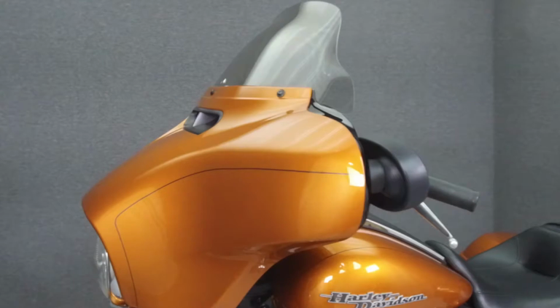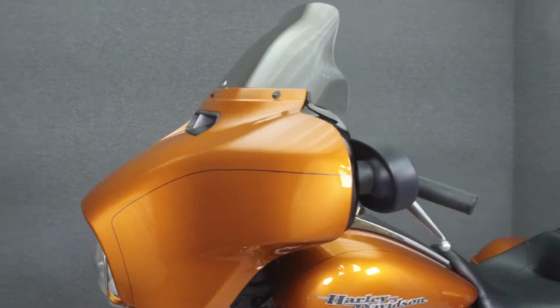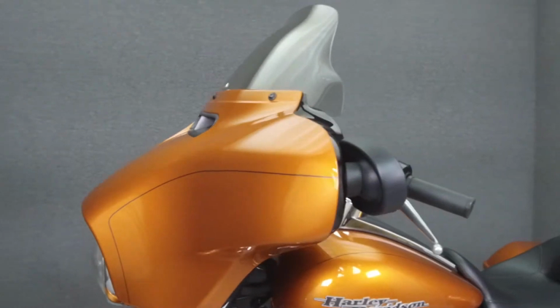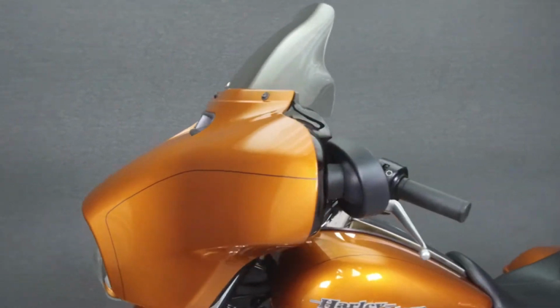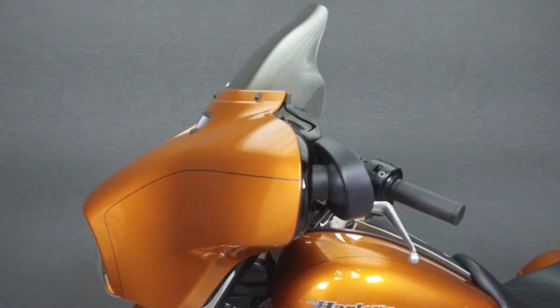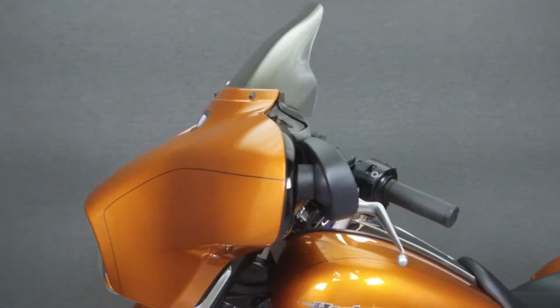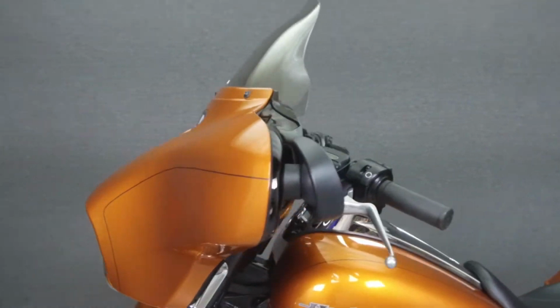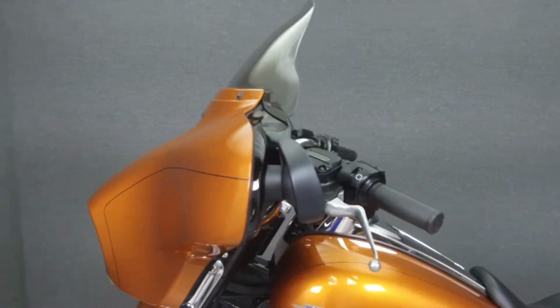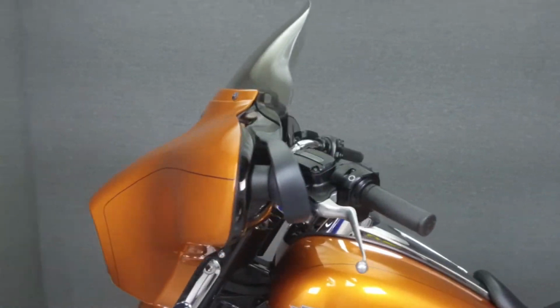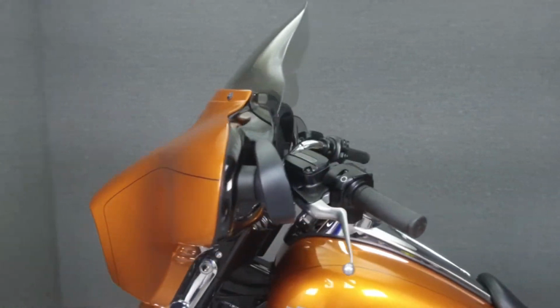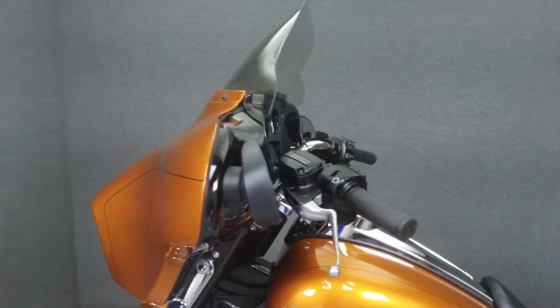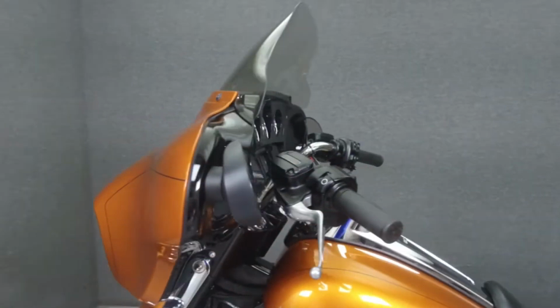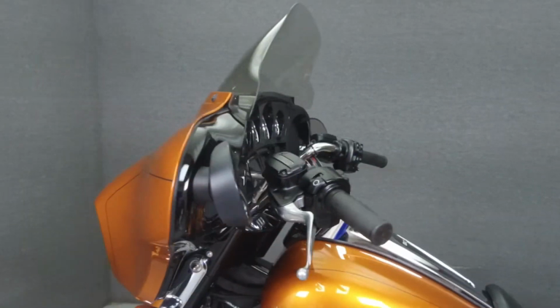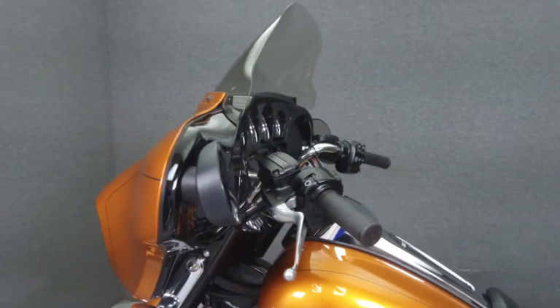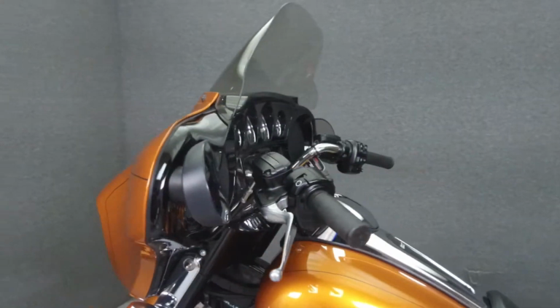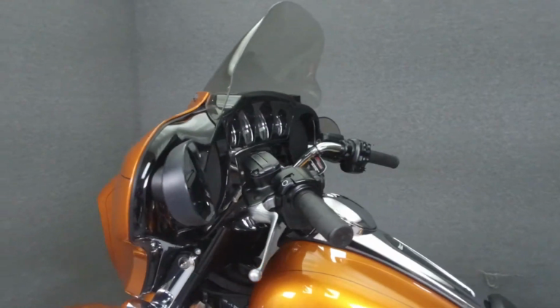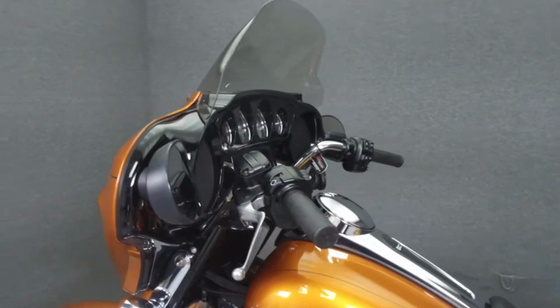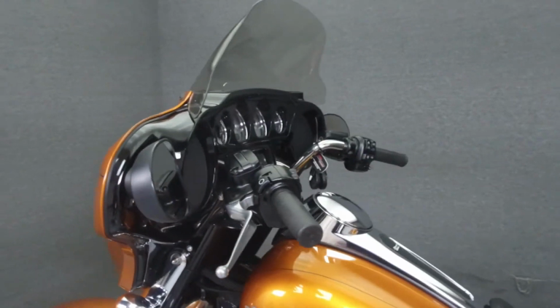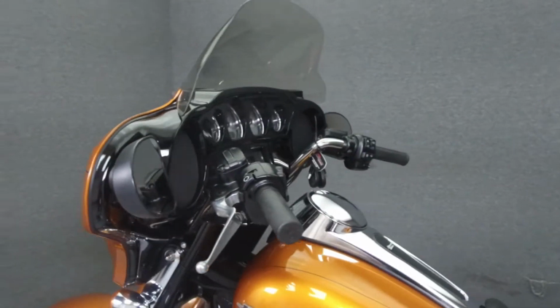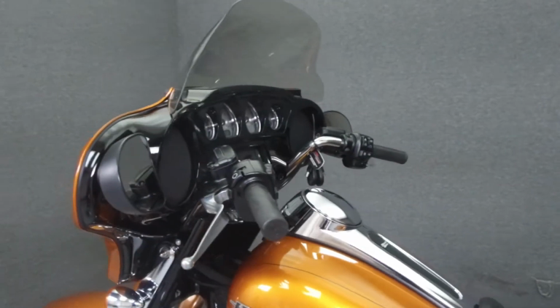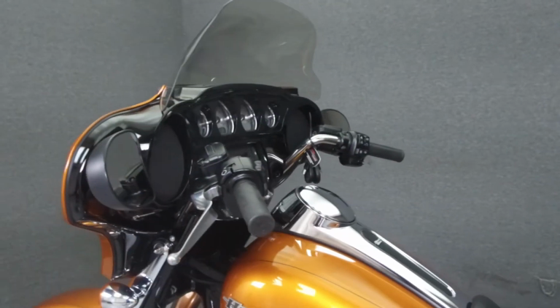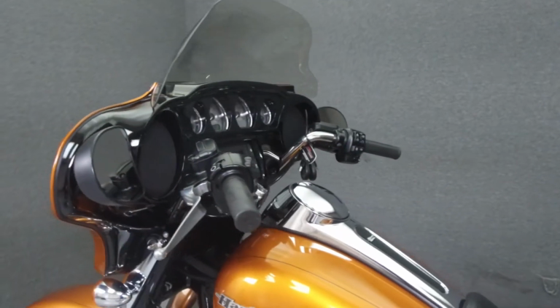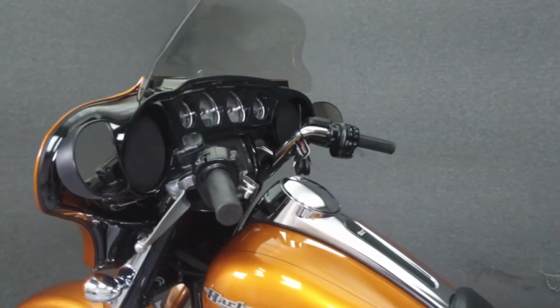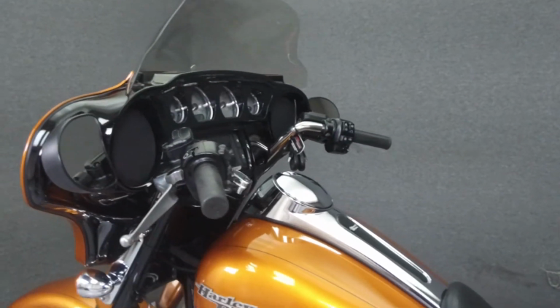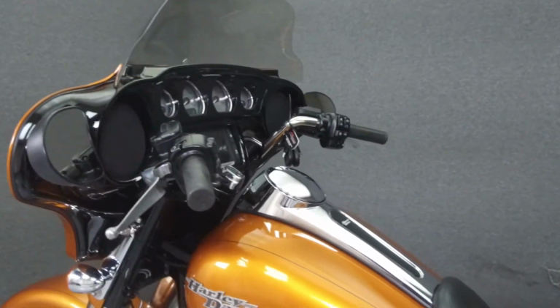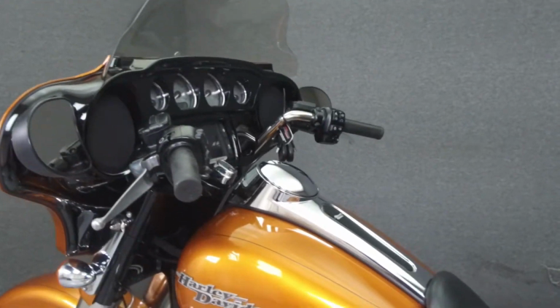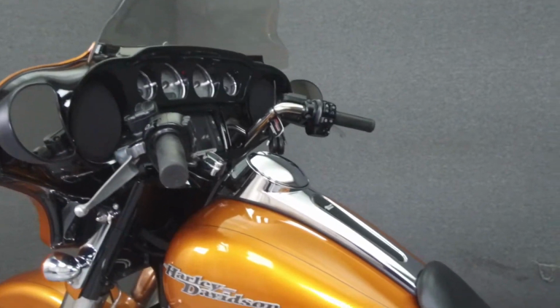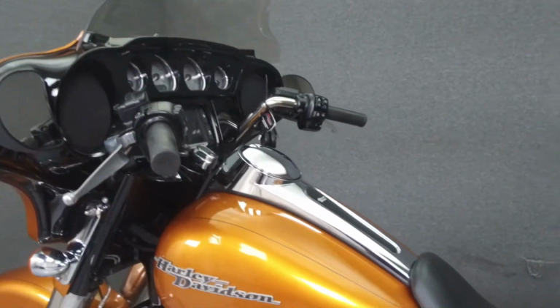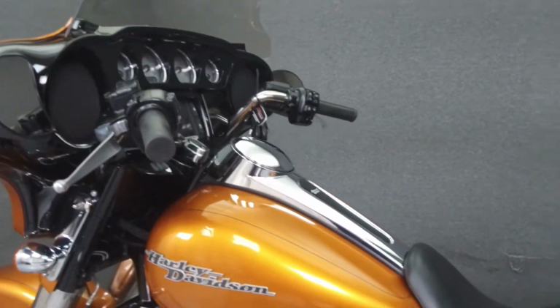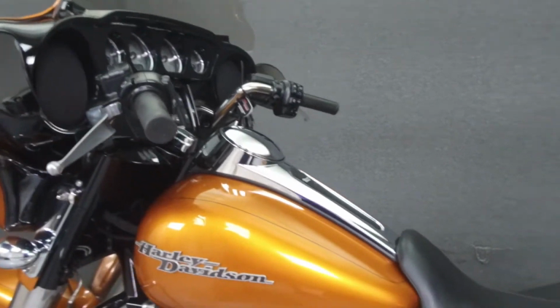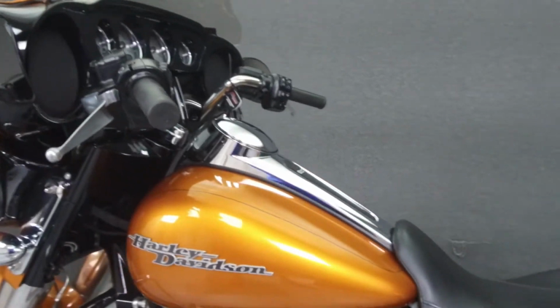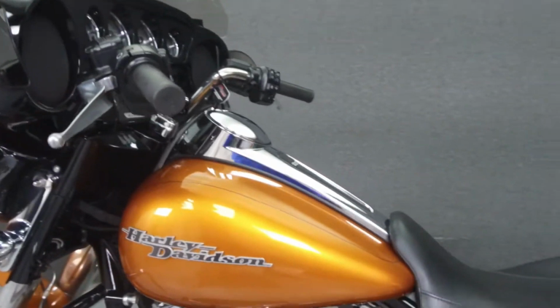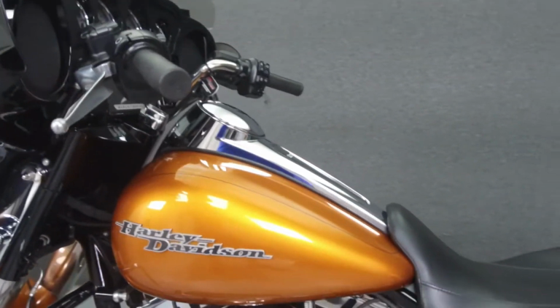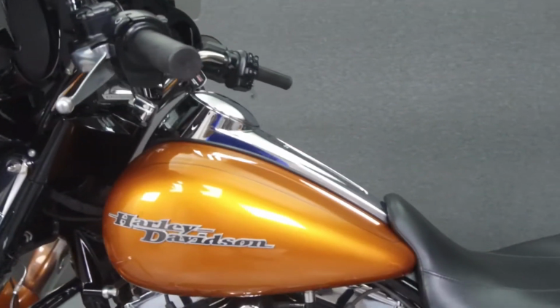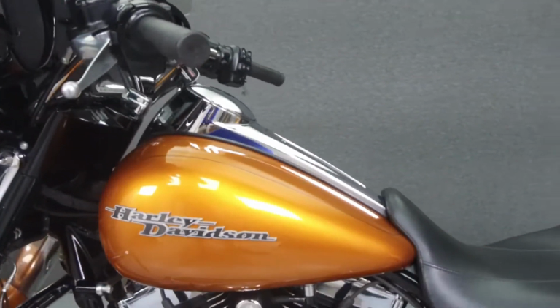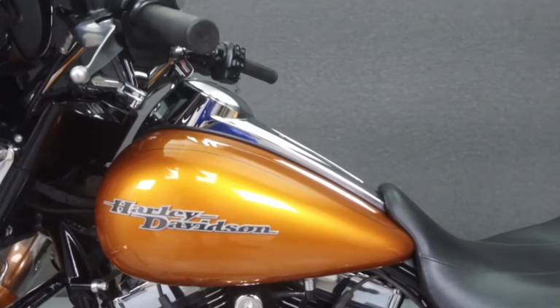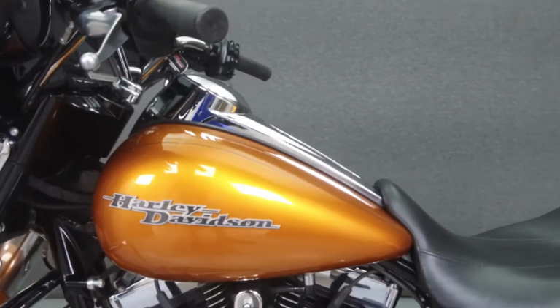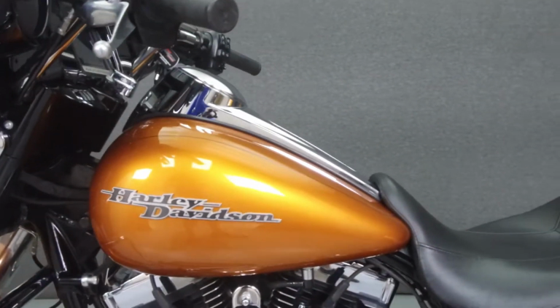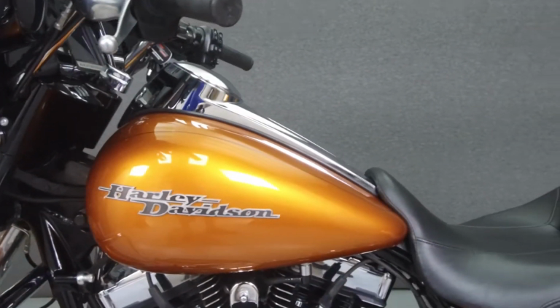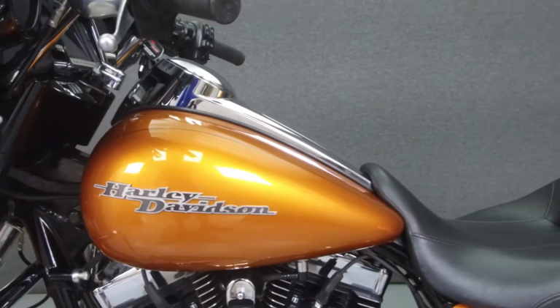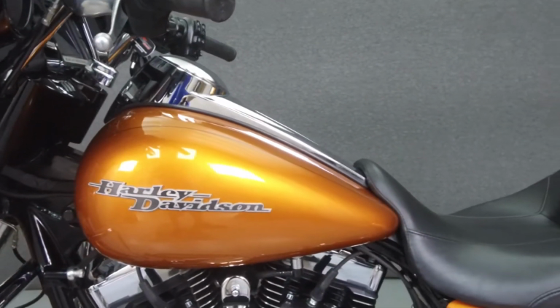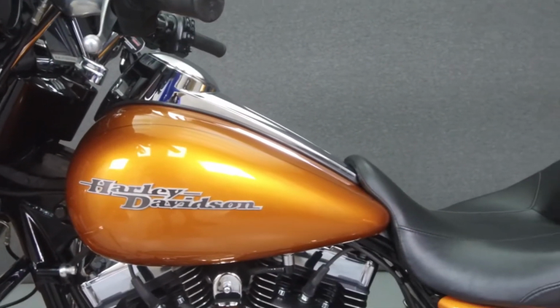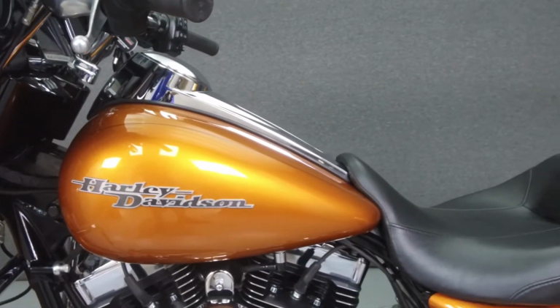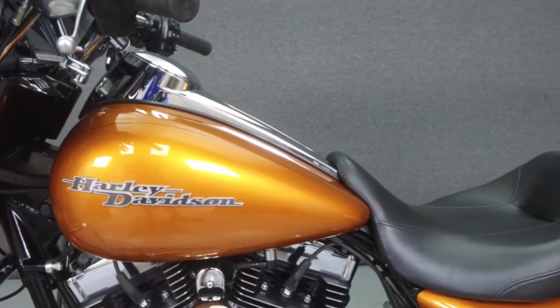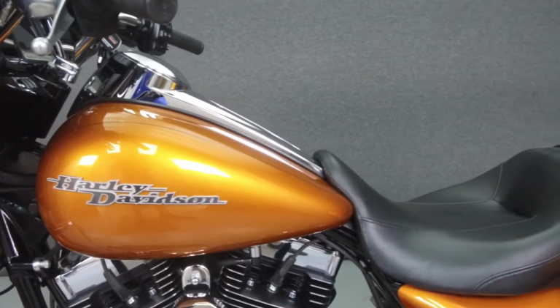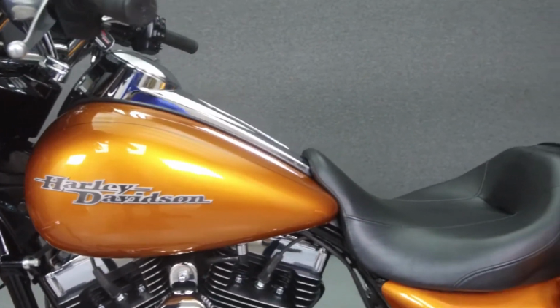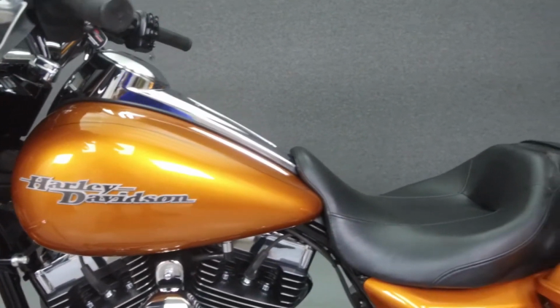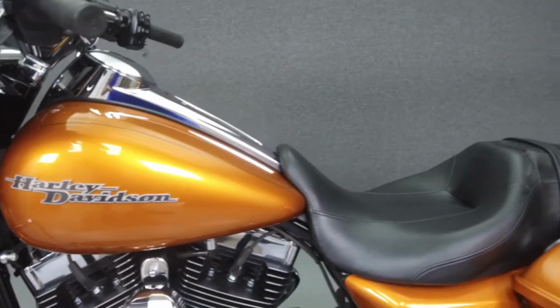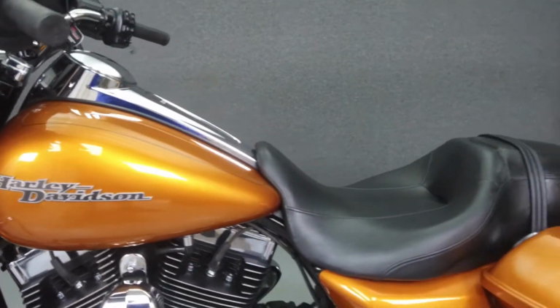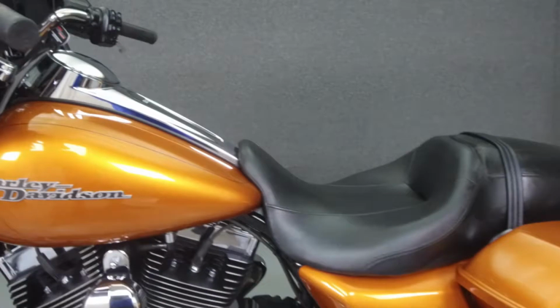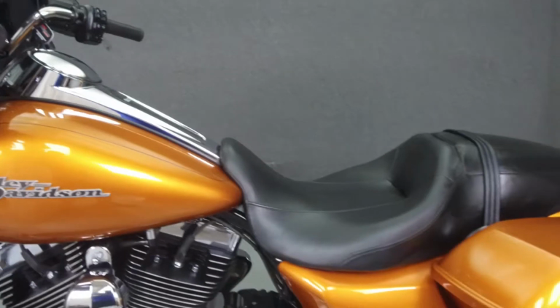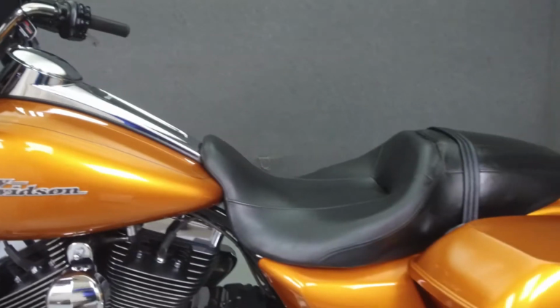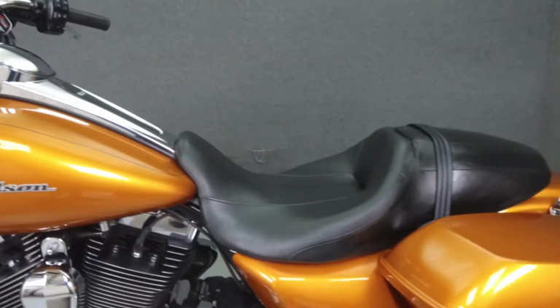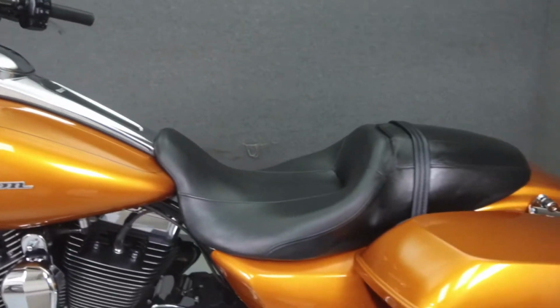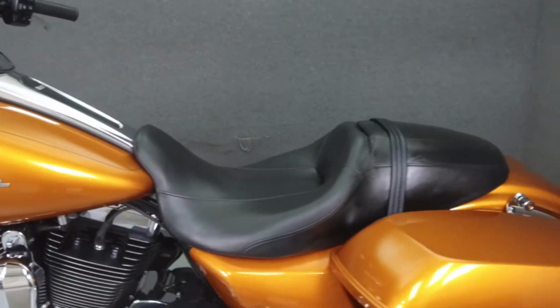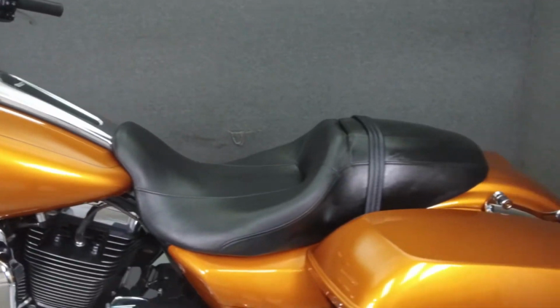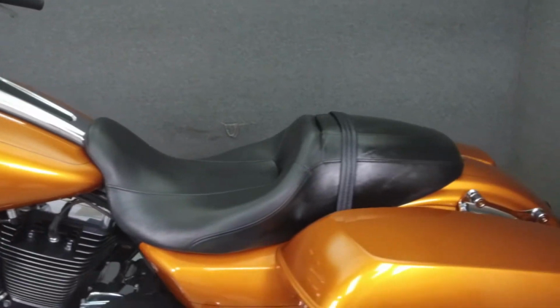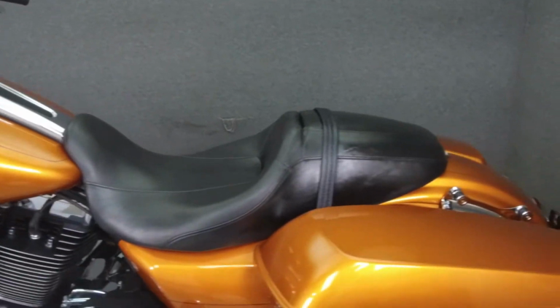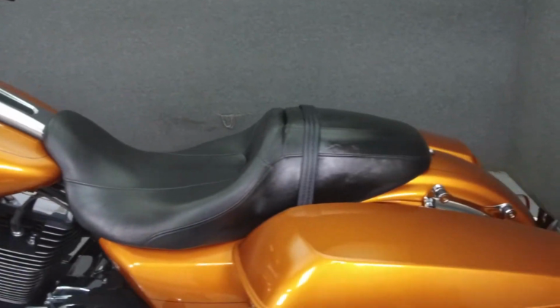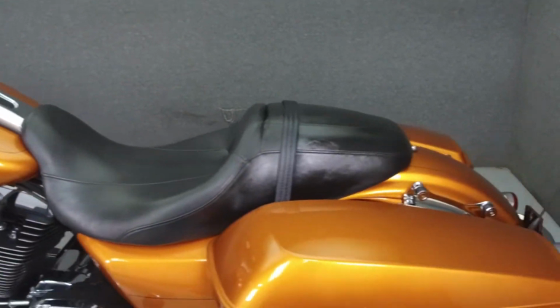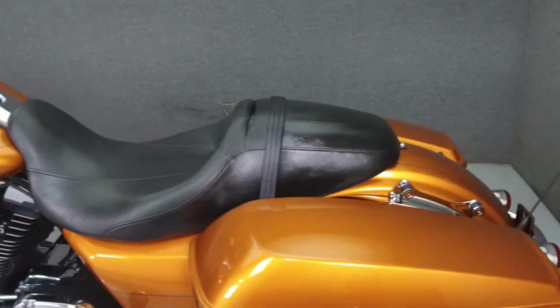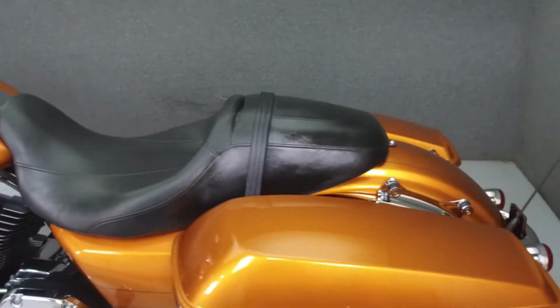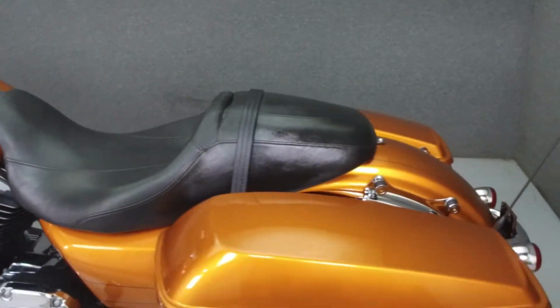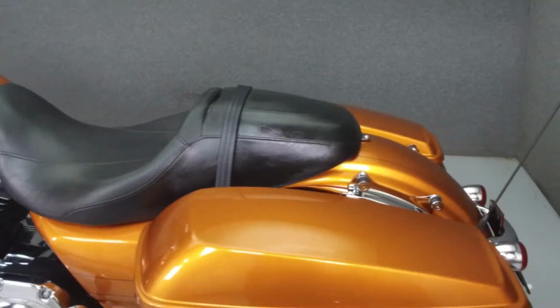This bike comes equipped with a multifunction two-speaker stereo system, ABS, and cruise control, and has been upgraded with slip-on mufflers.